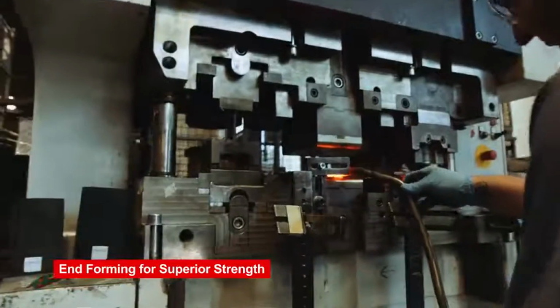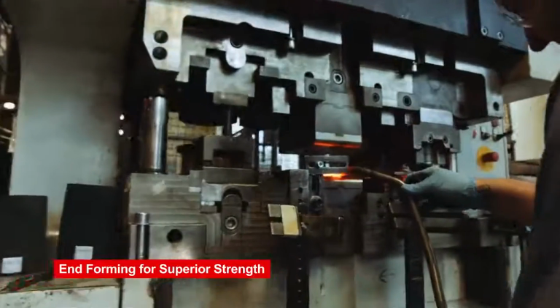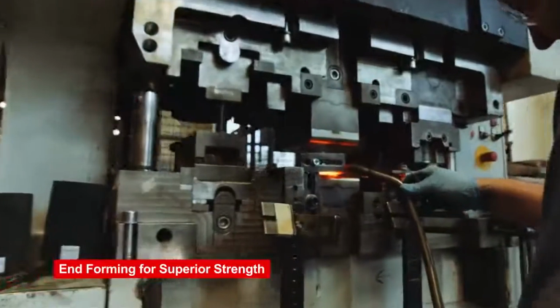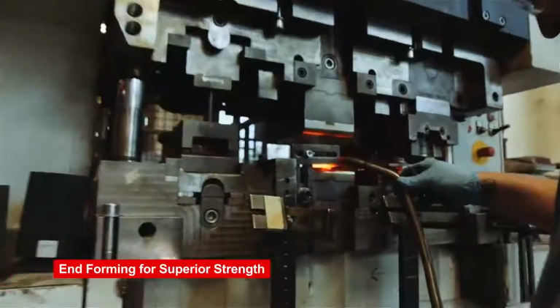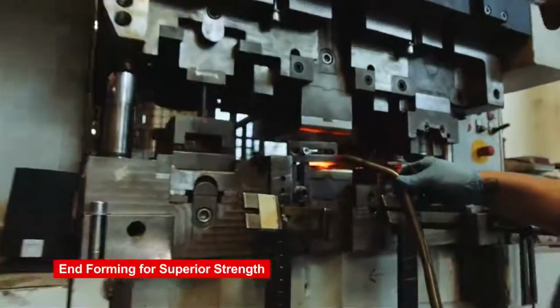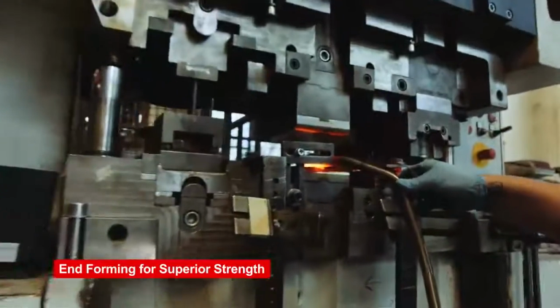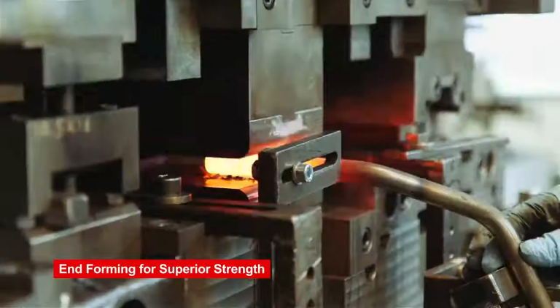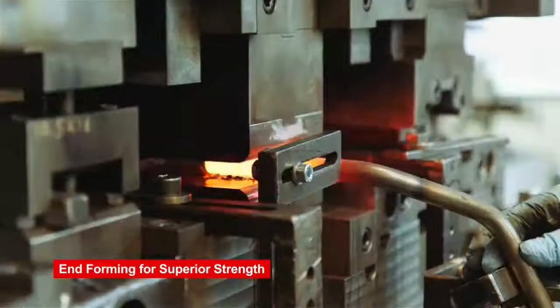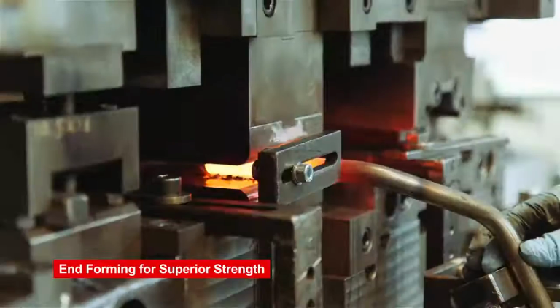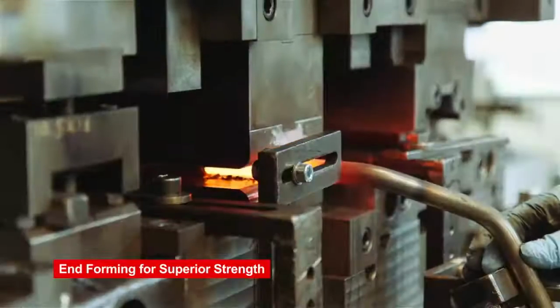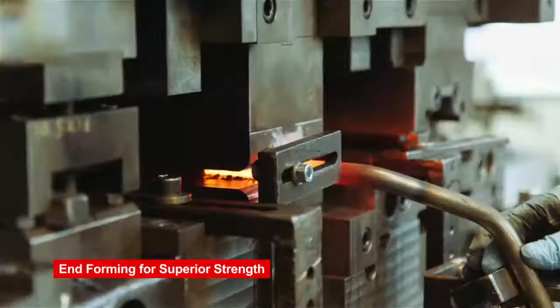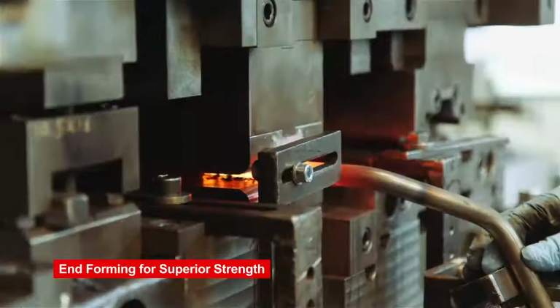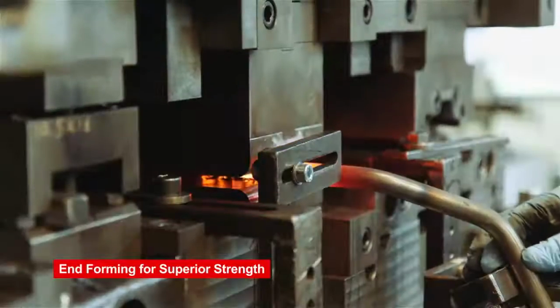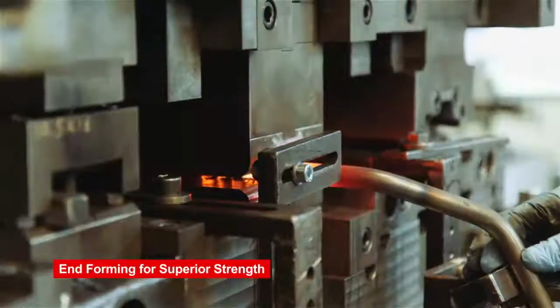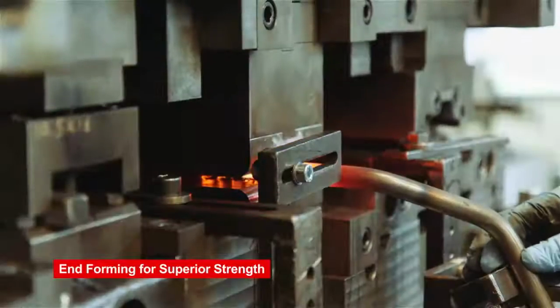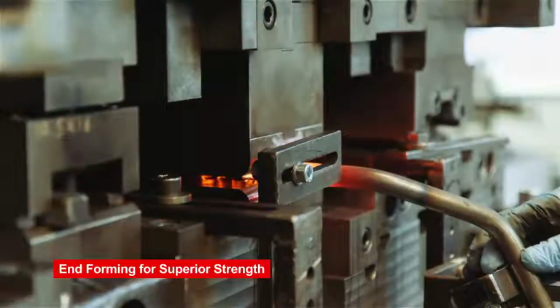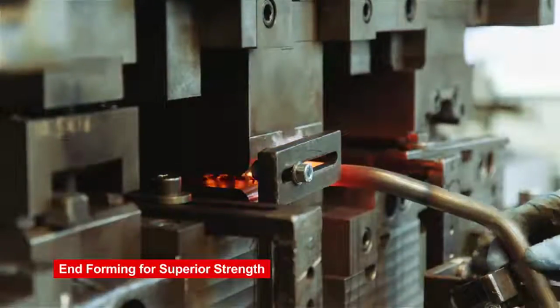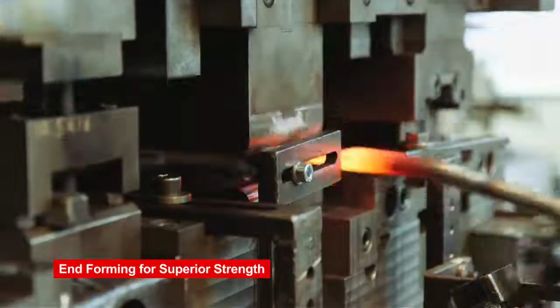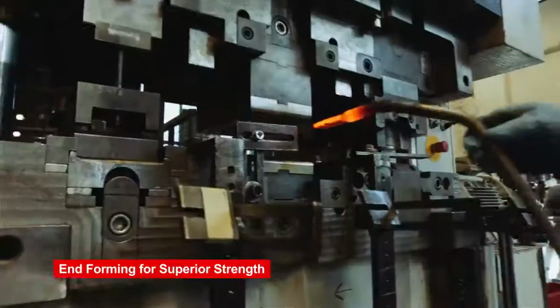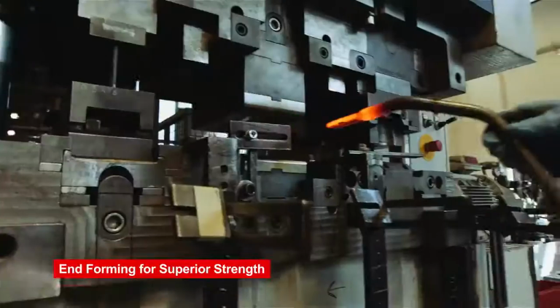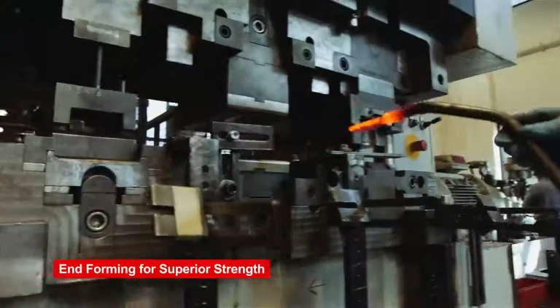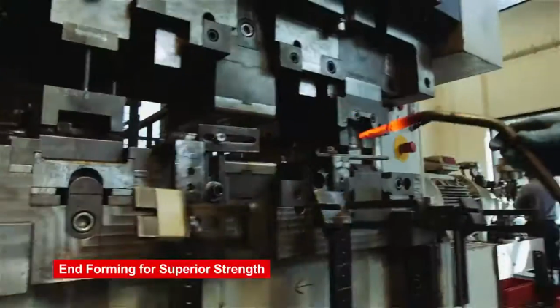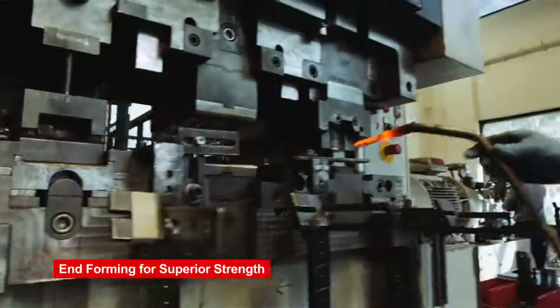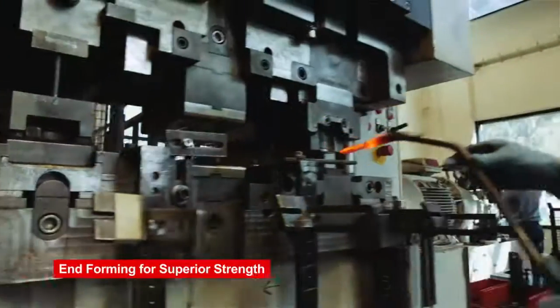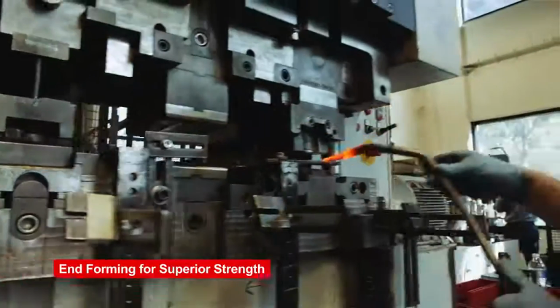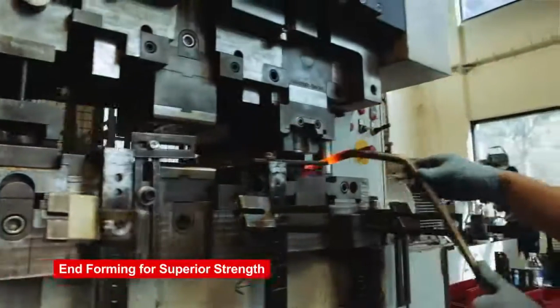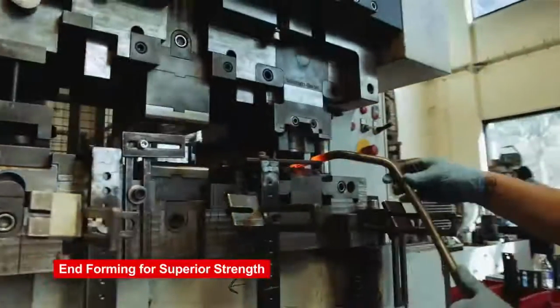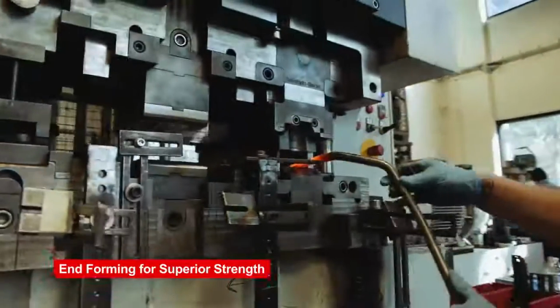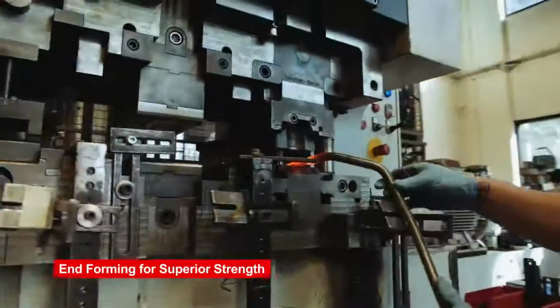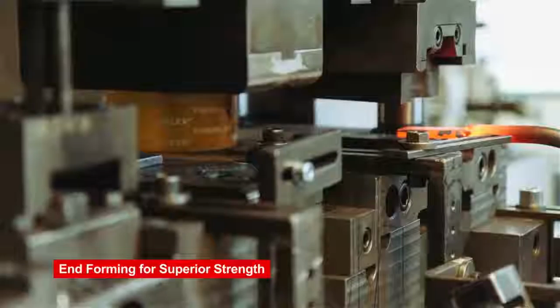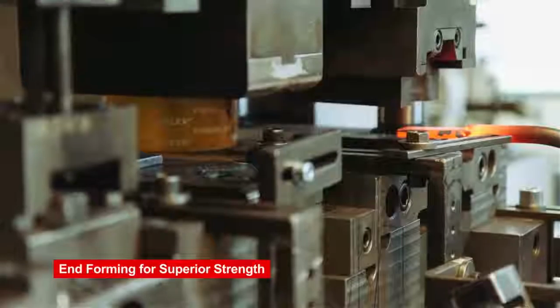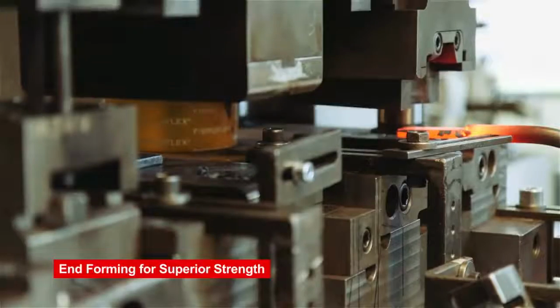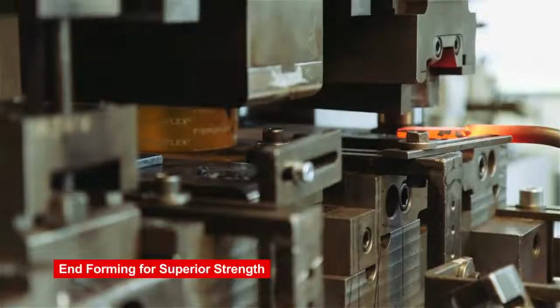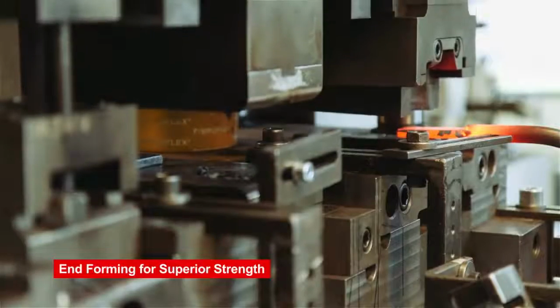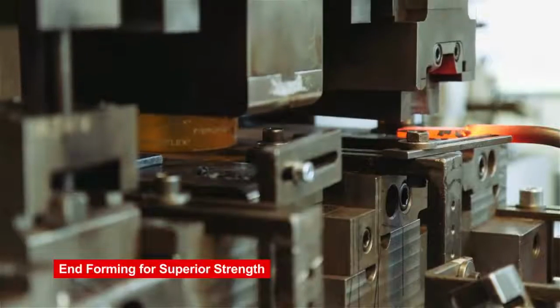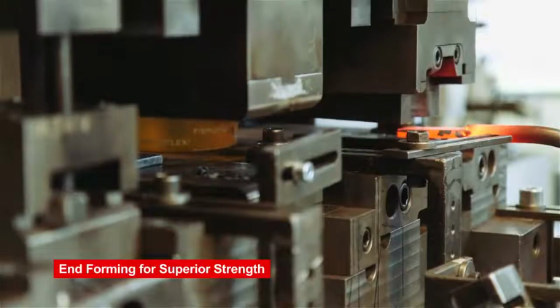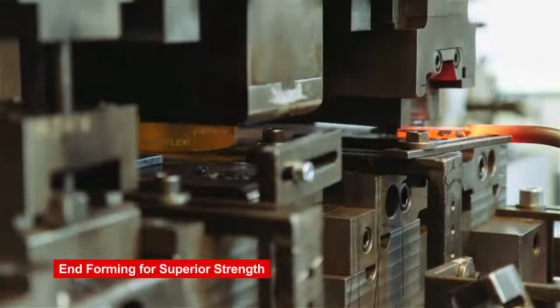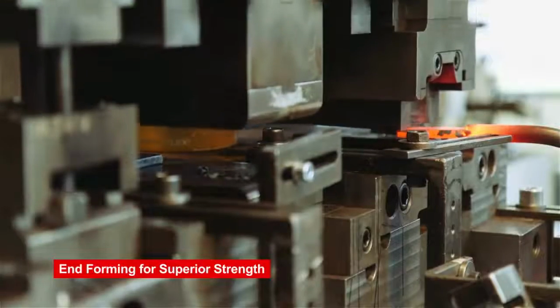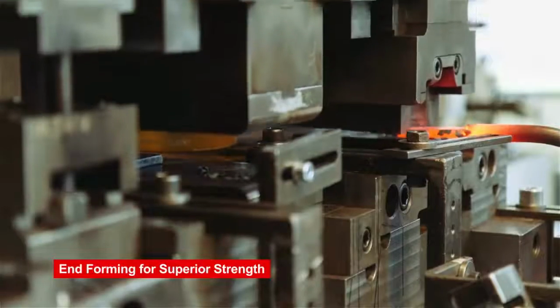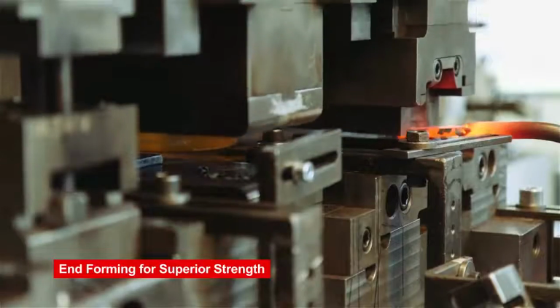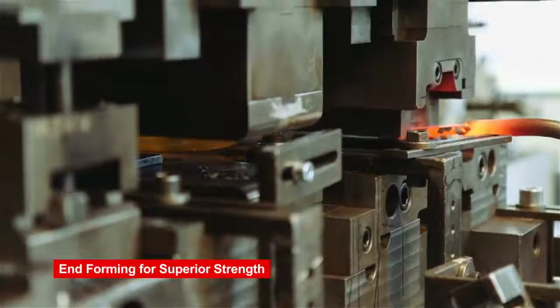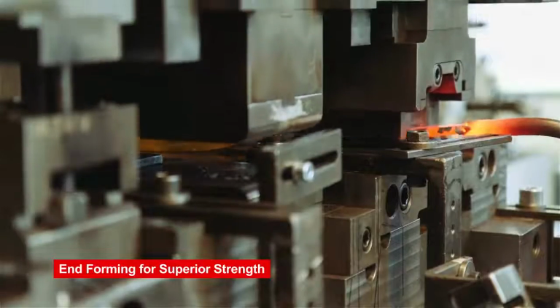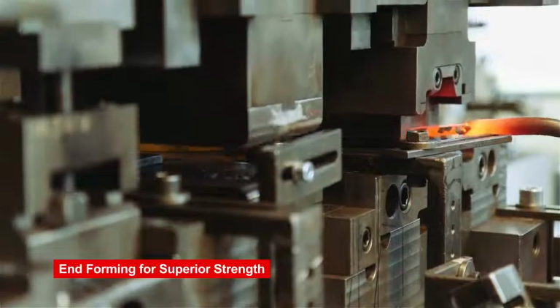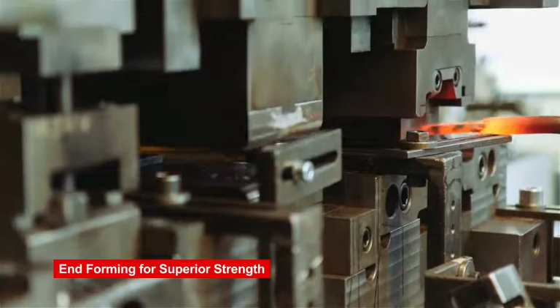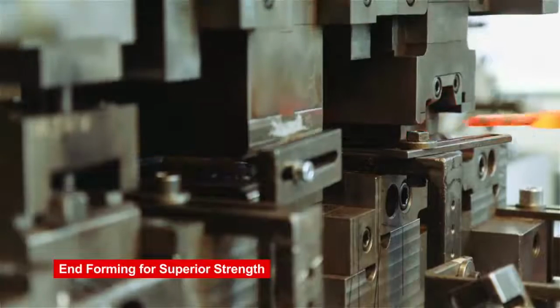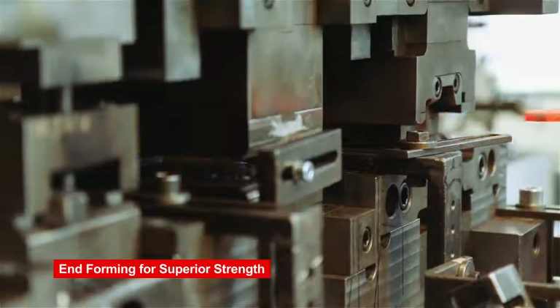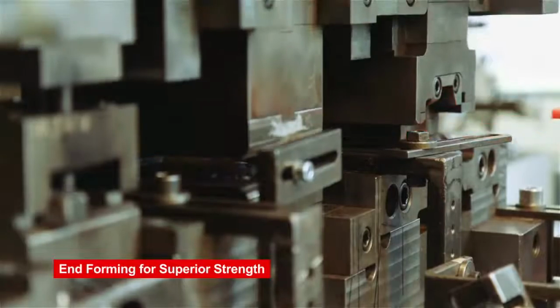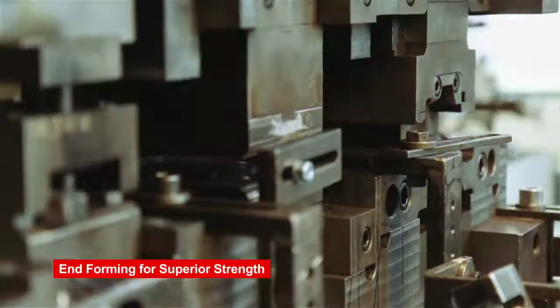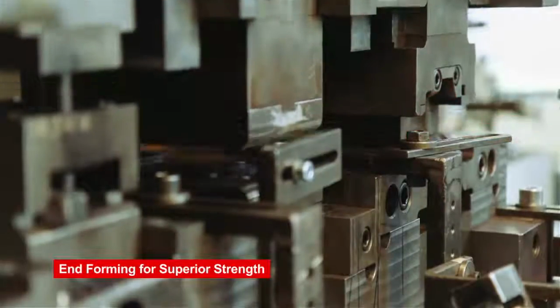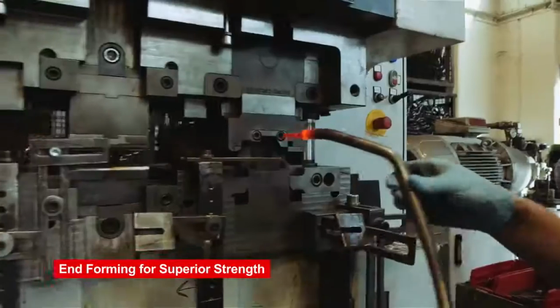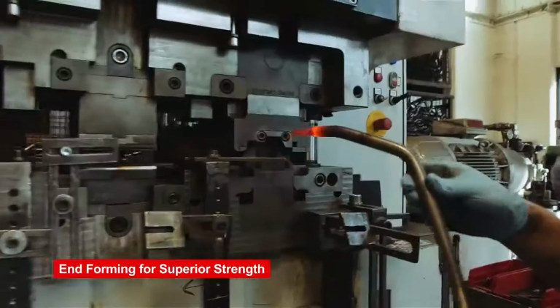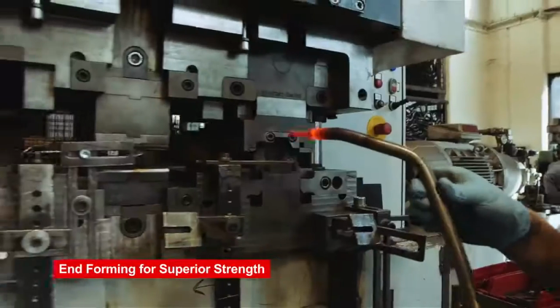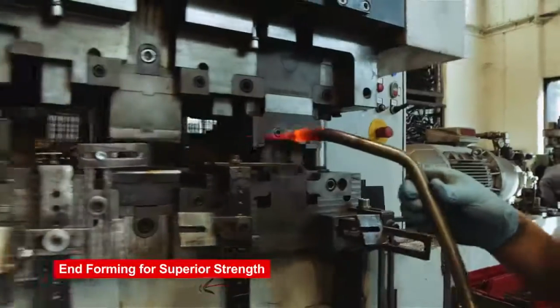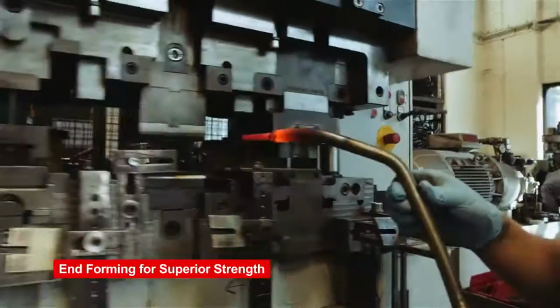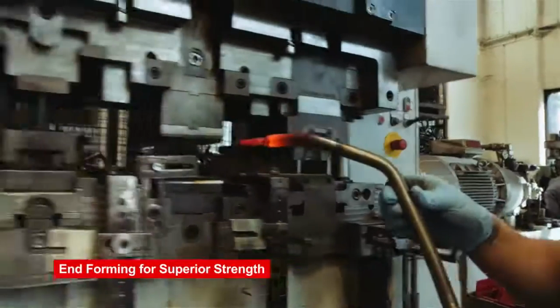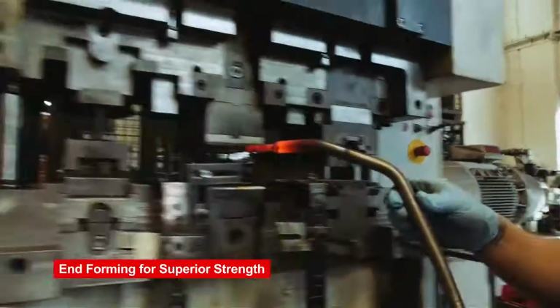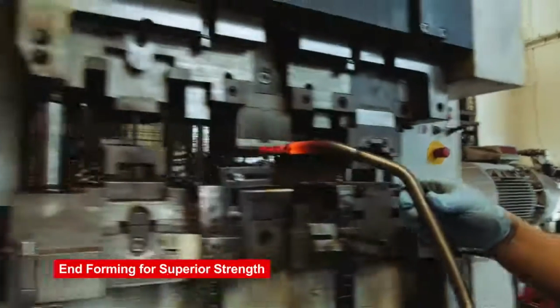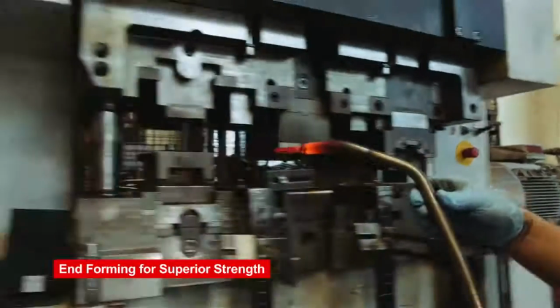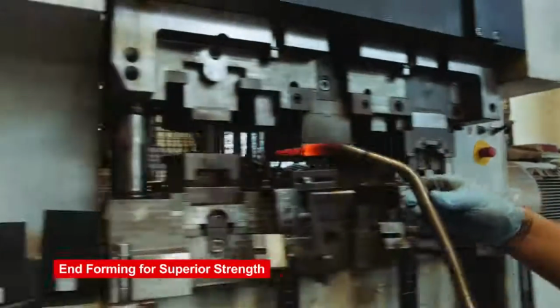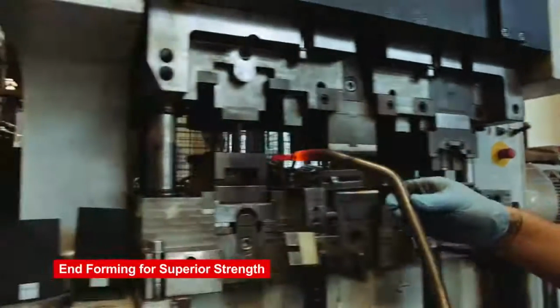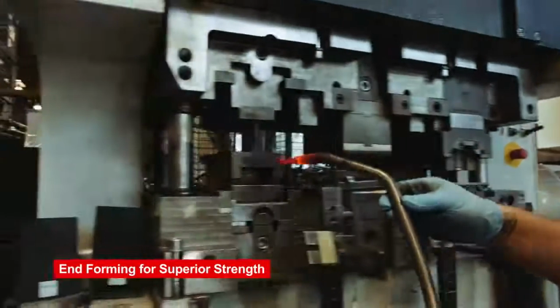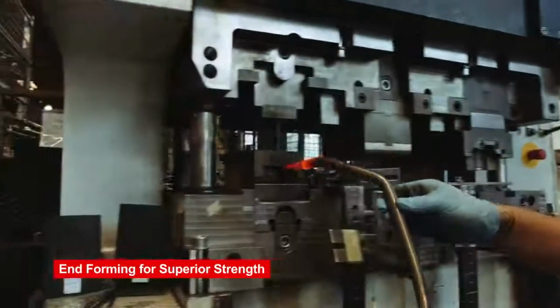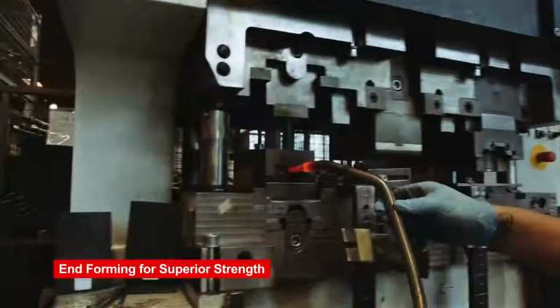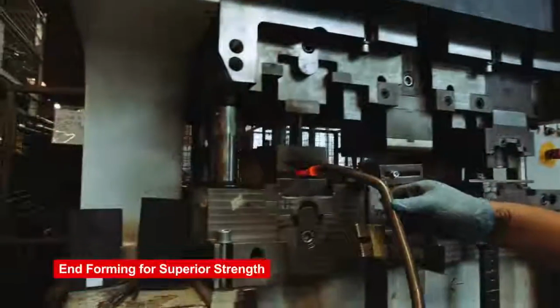Welding a bar is just adding another weak point to it — it's one more thing to break. That's why we don't use welds, and that's why OEMs come to us.